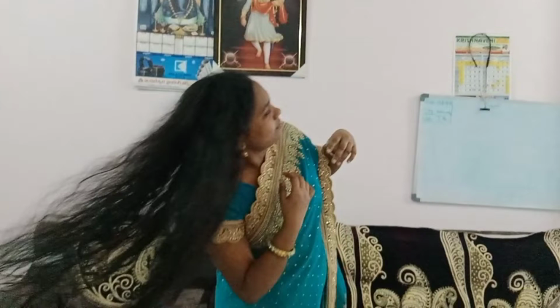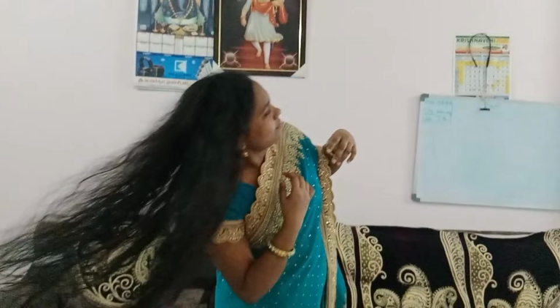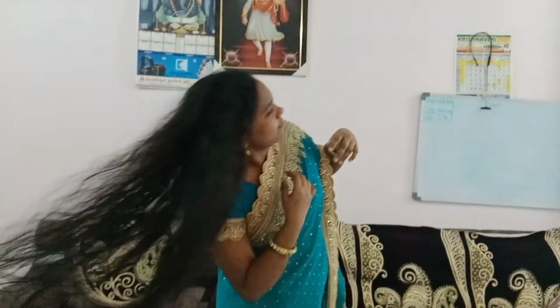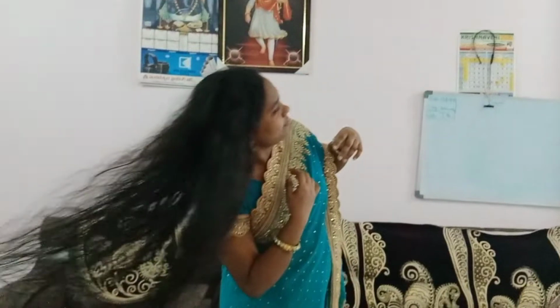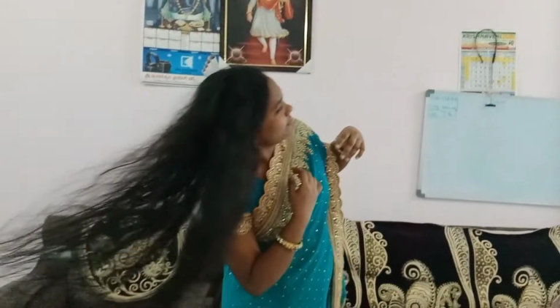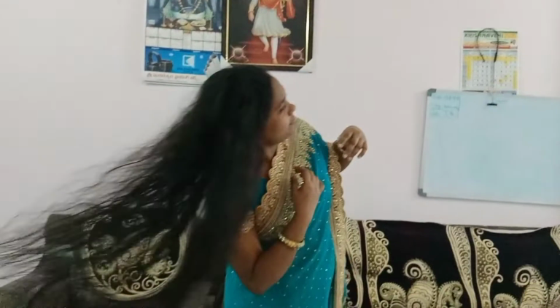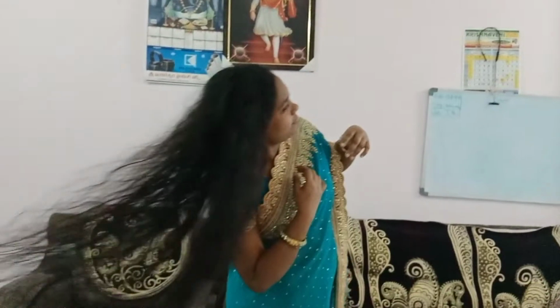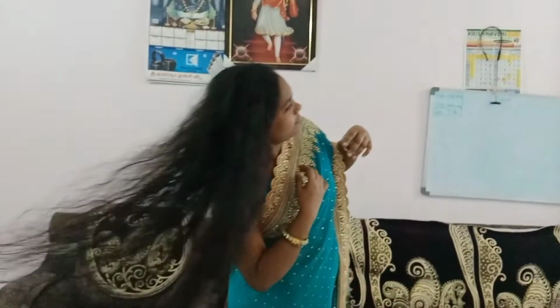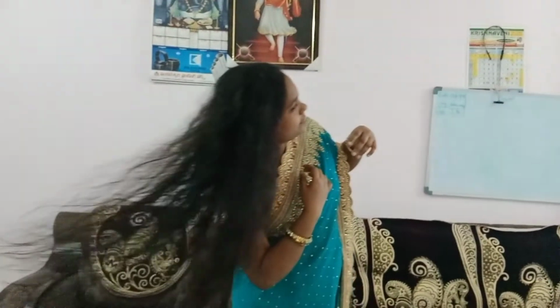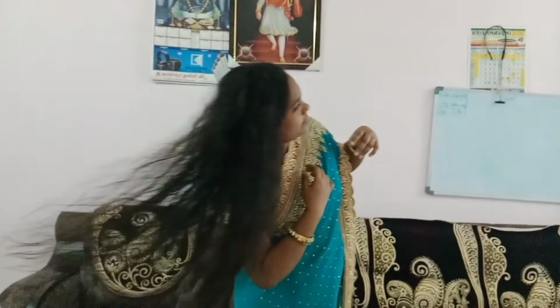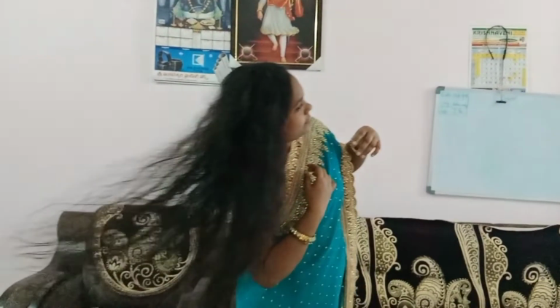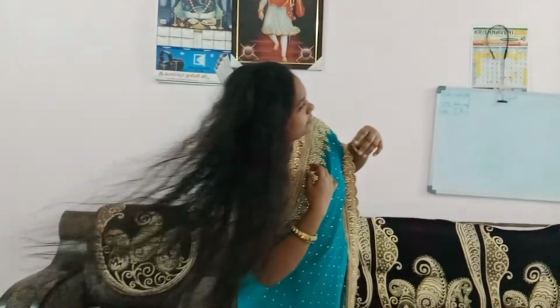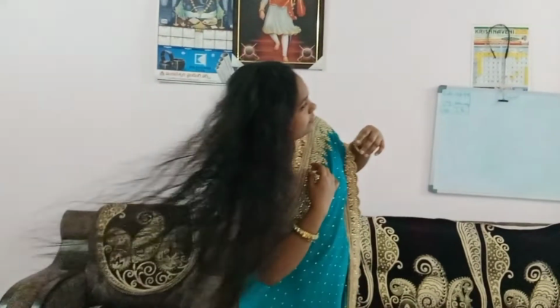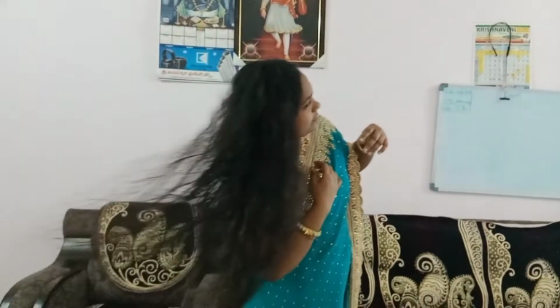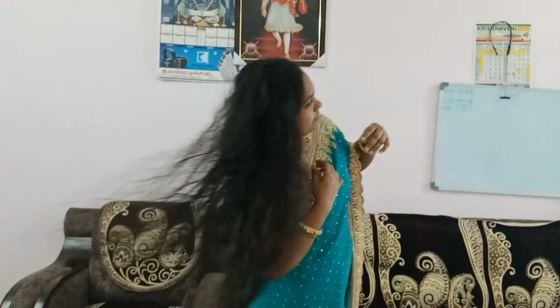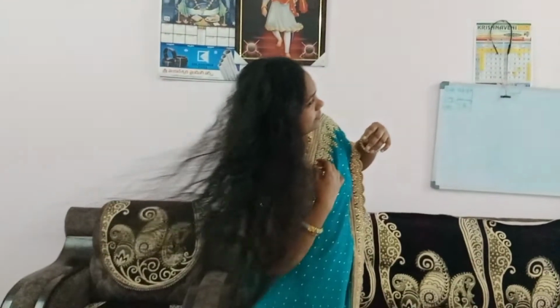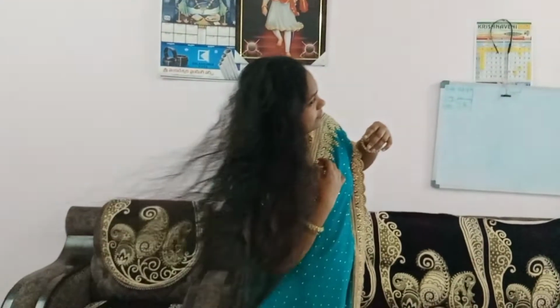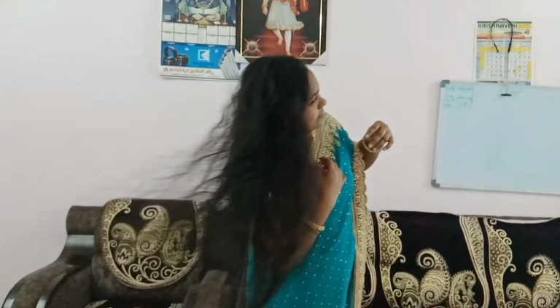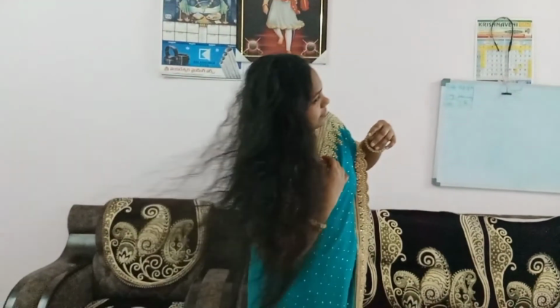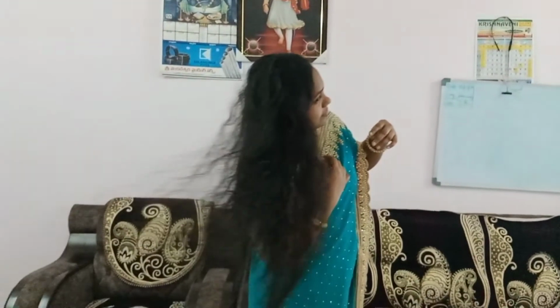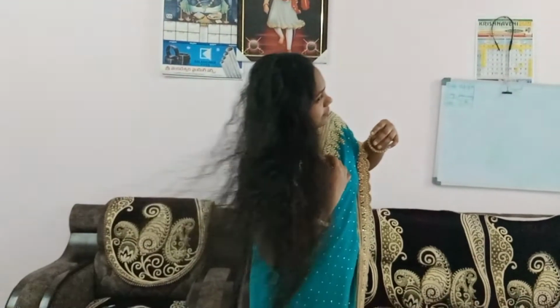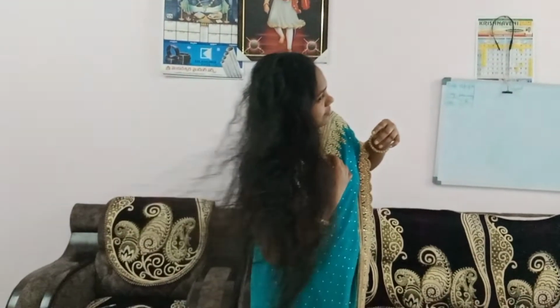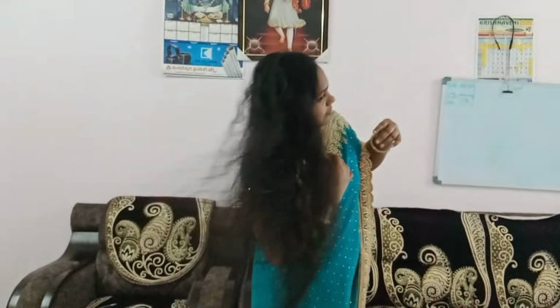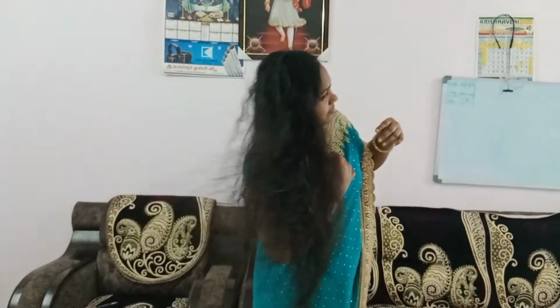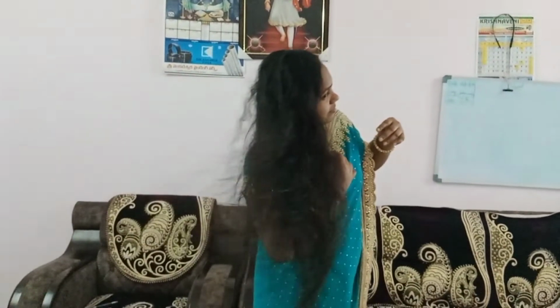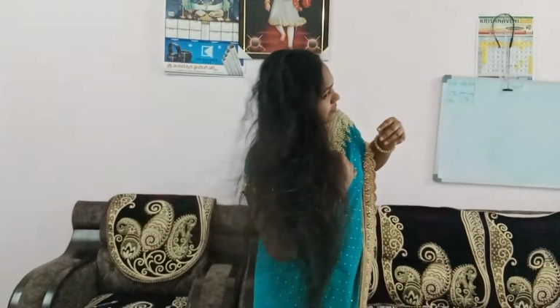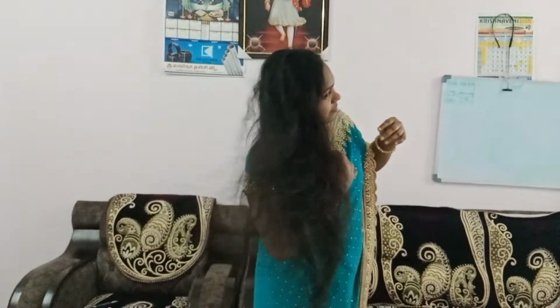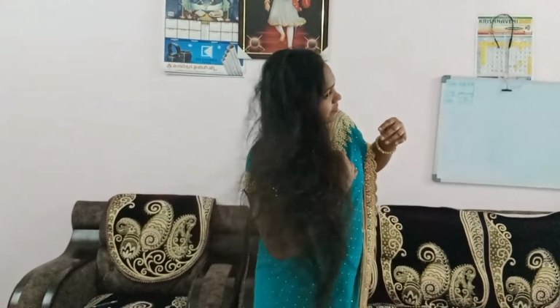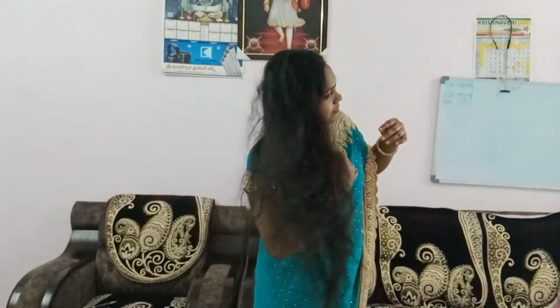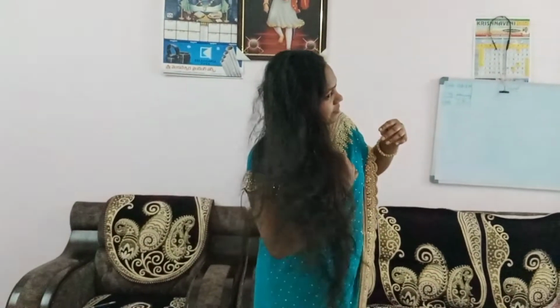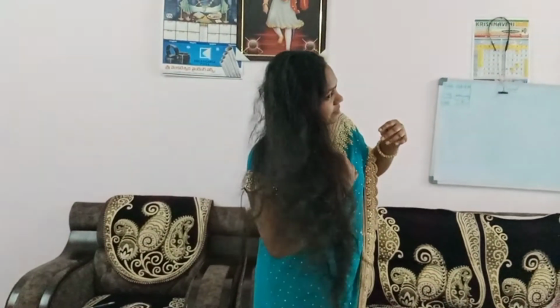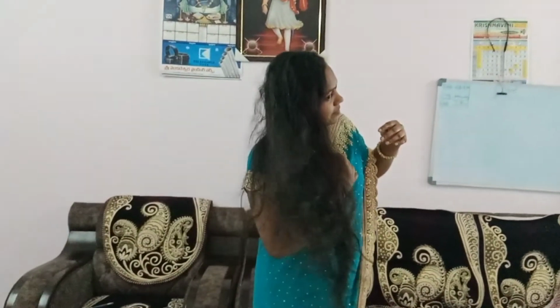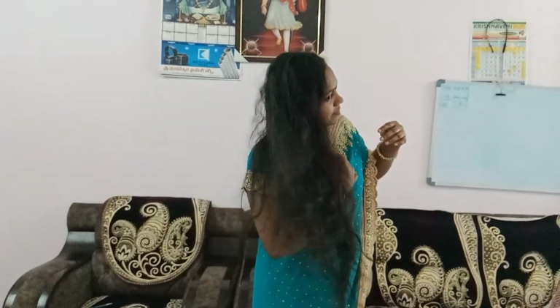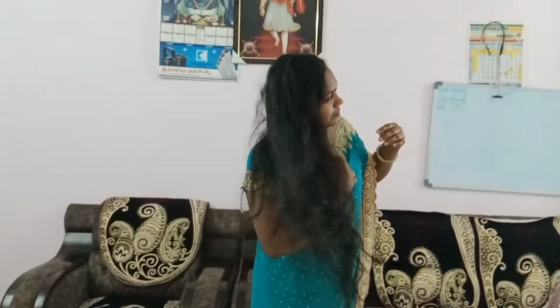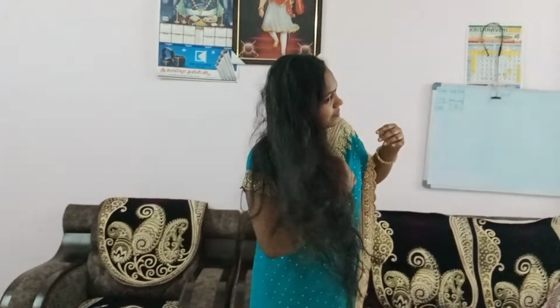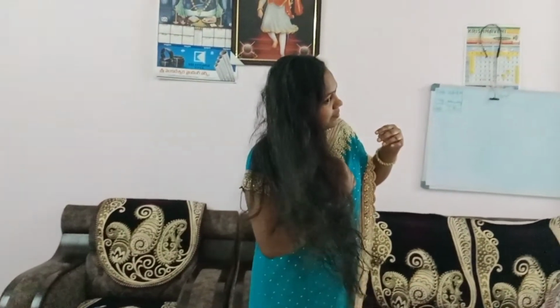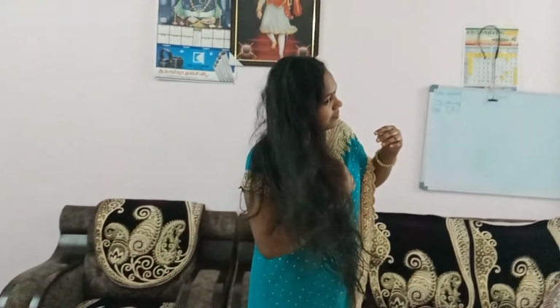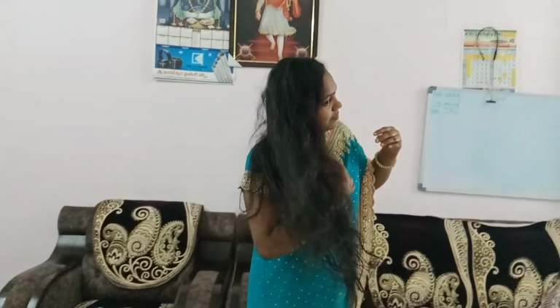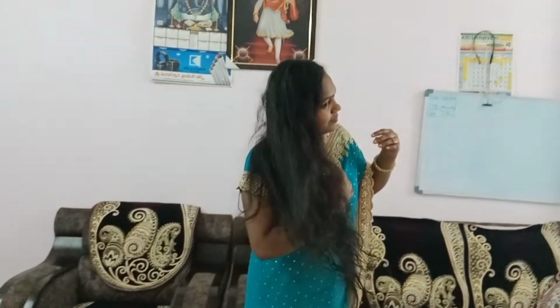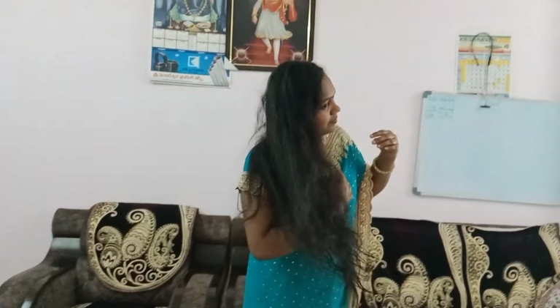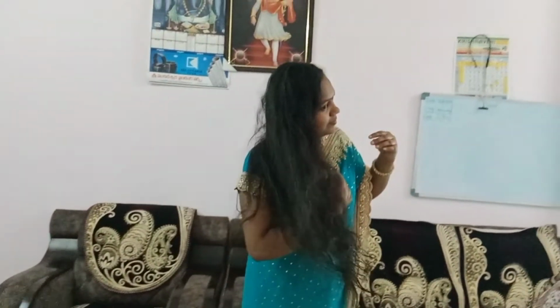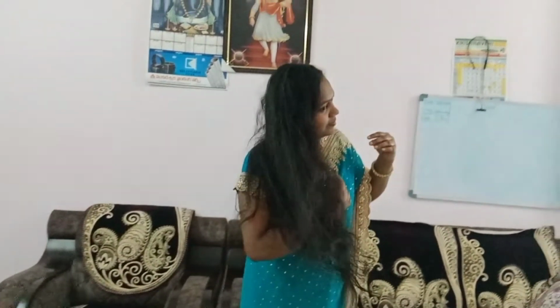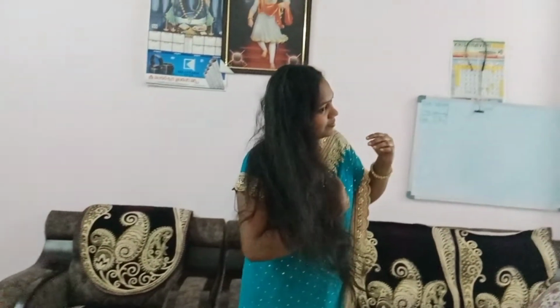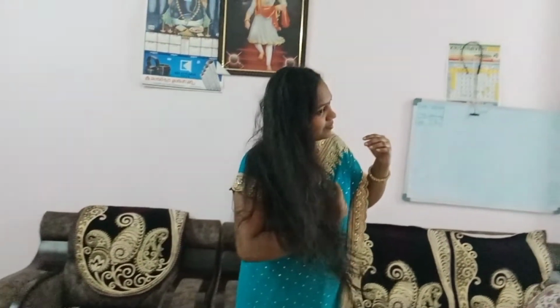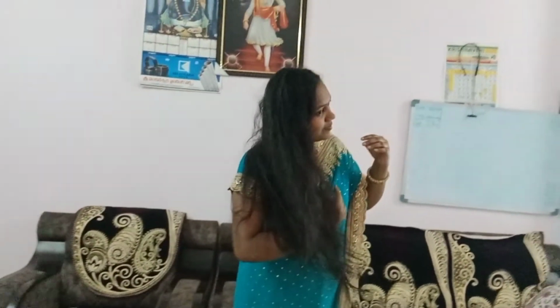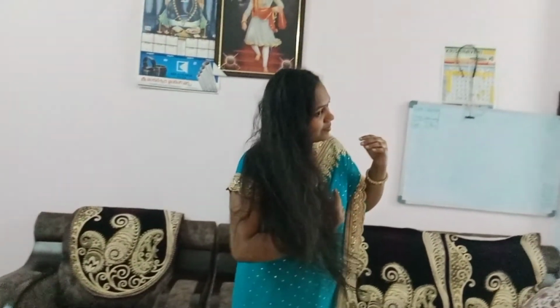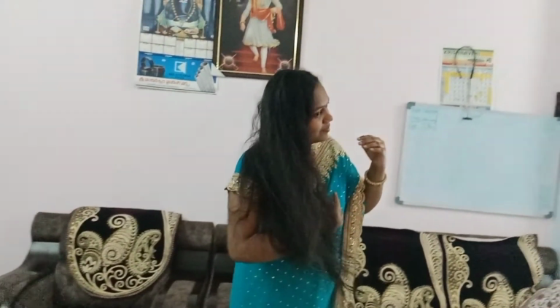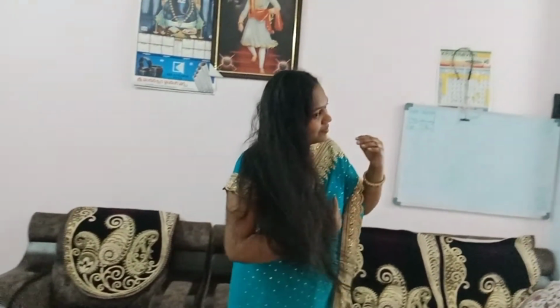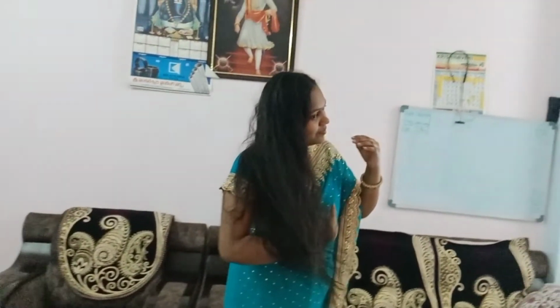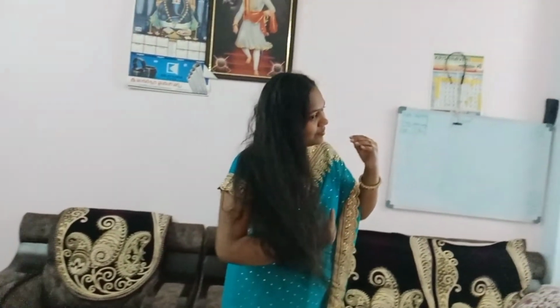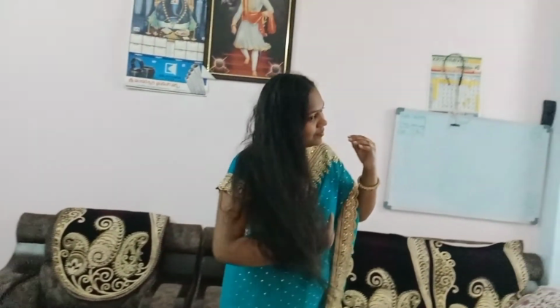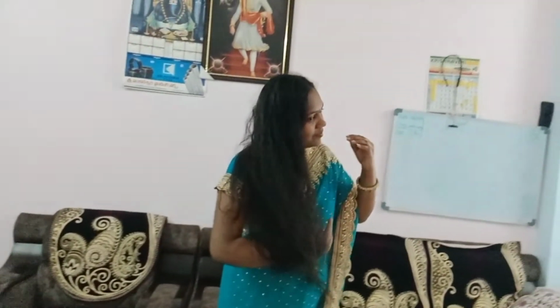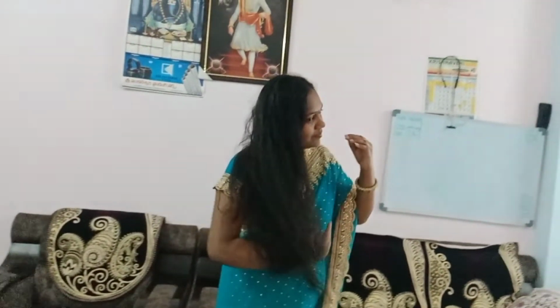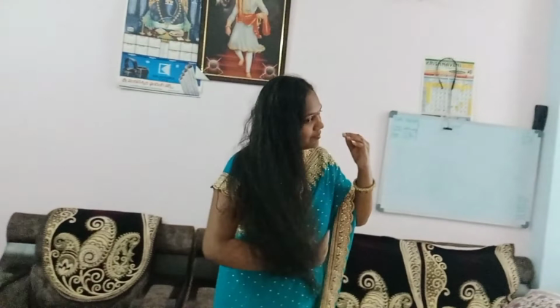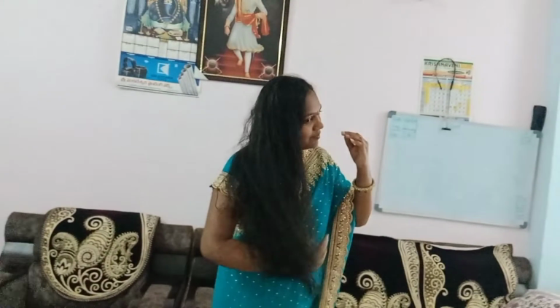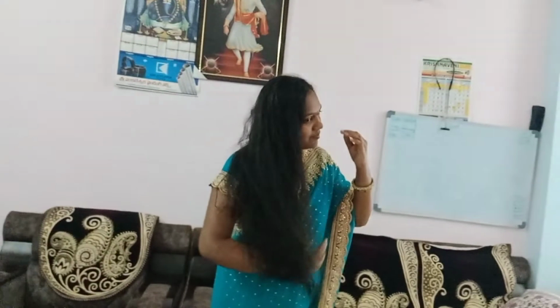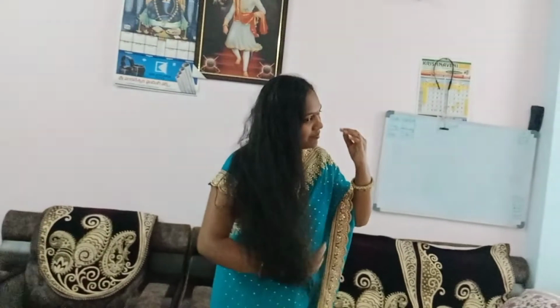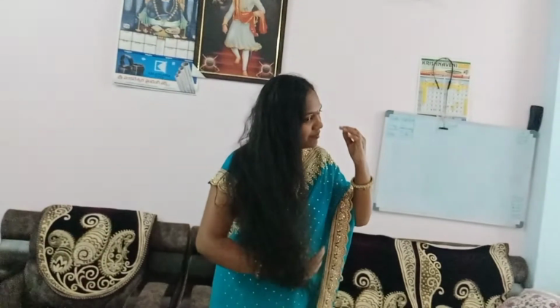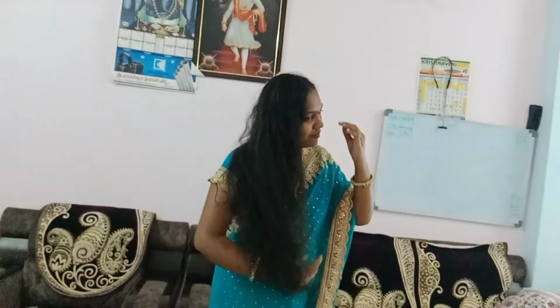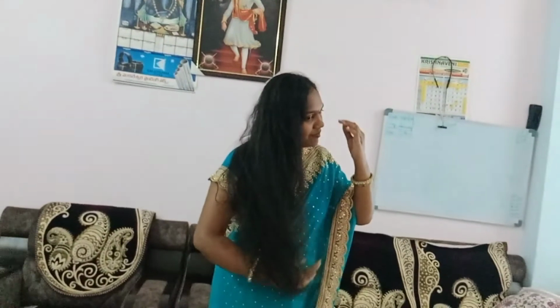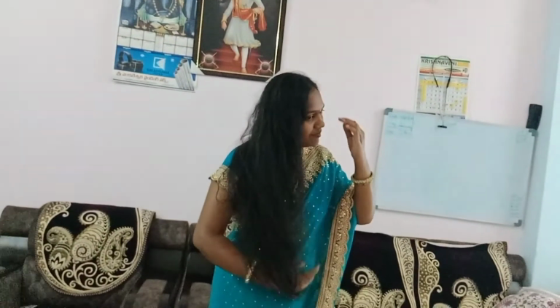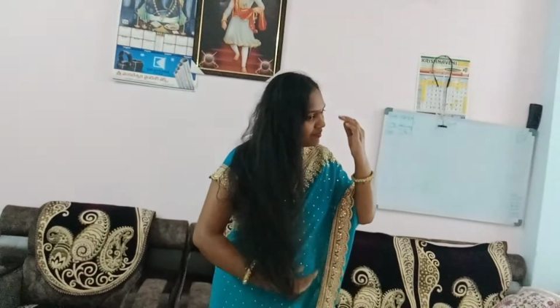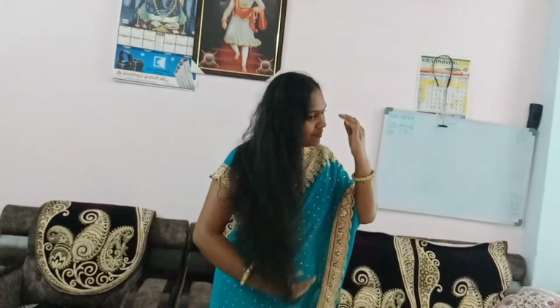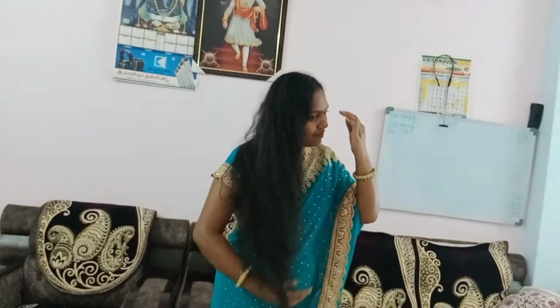Hello everyone, I am Sony. I am looking for a good hair pack. I am trying to make my hair roots strong.